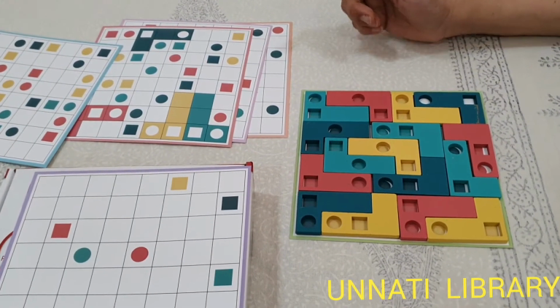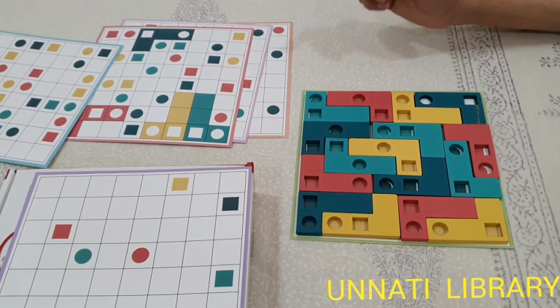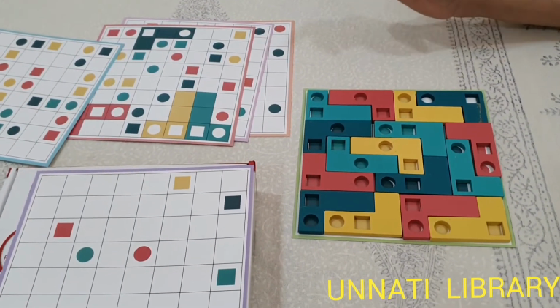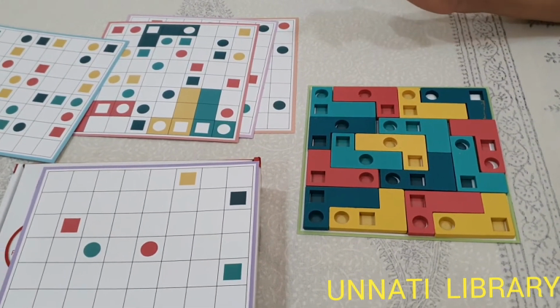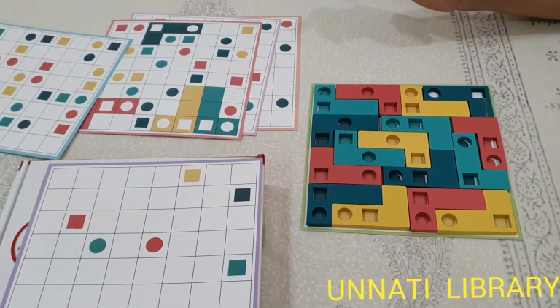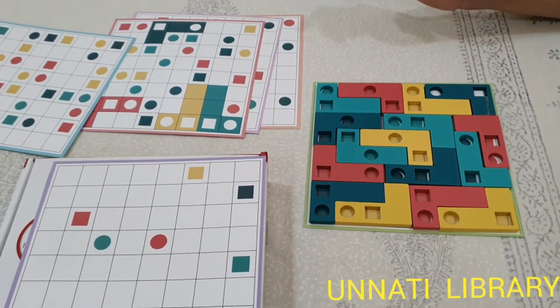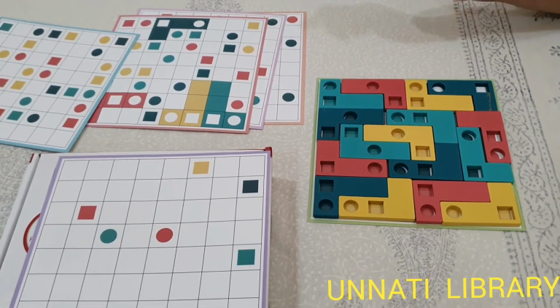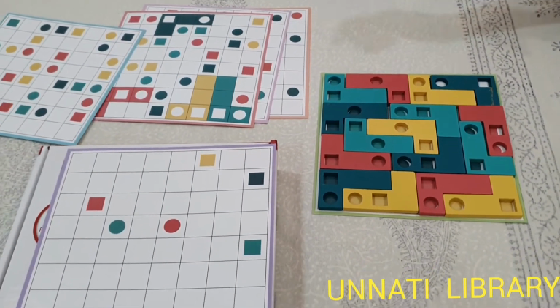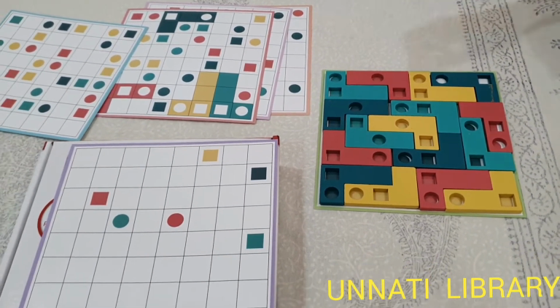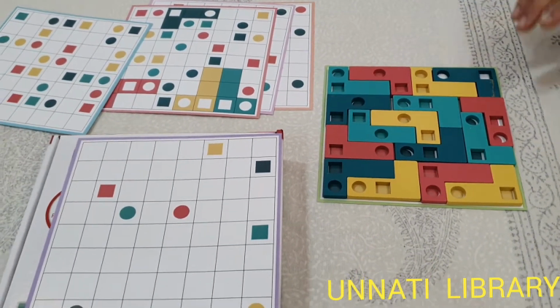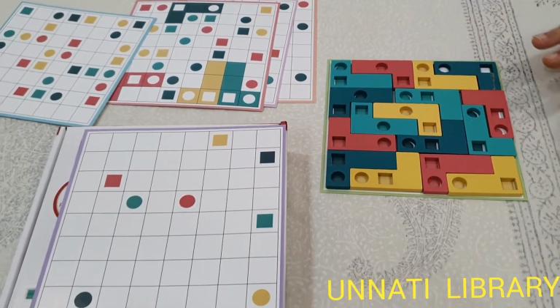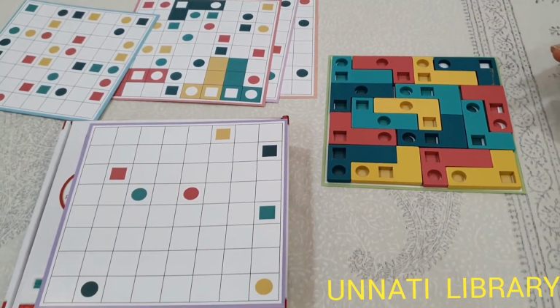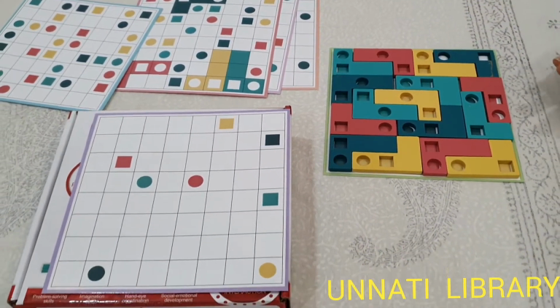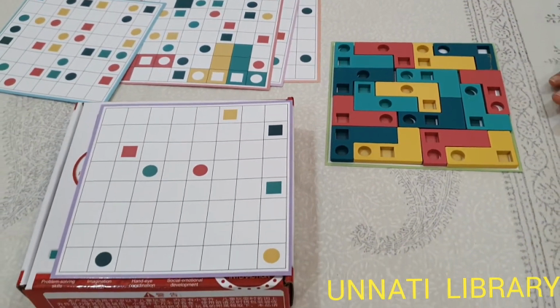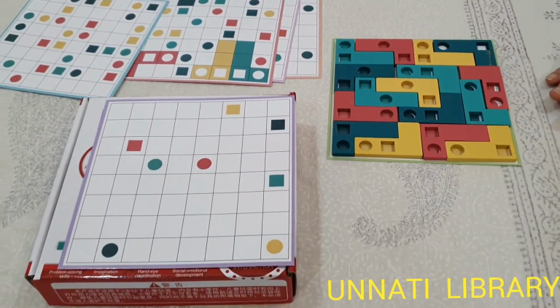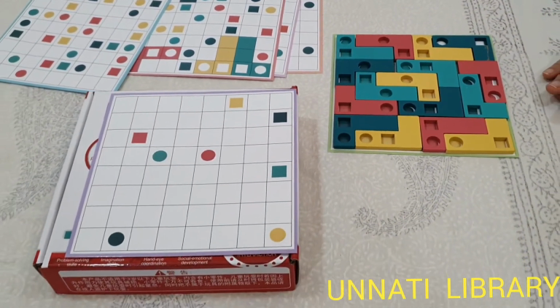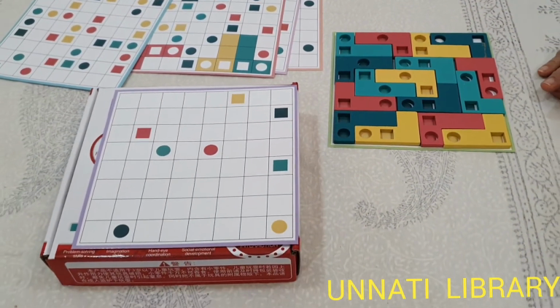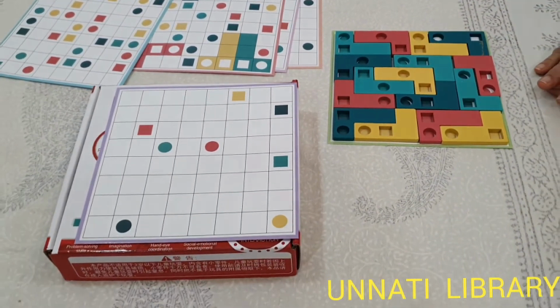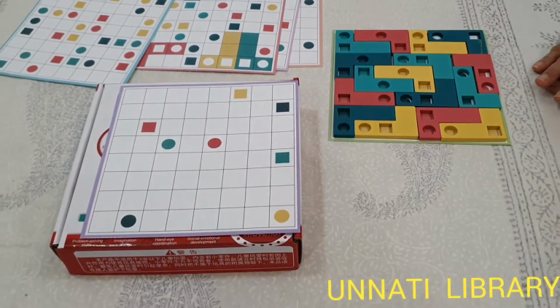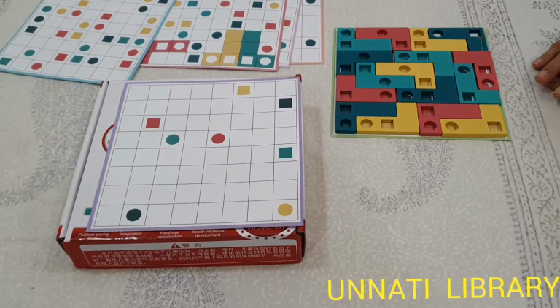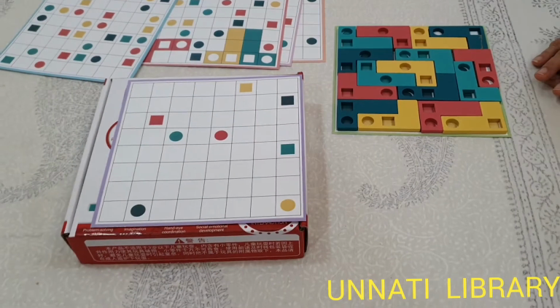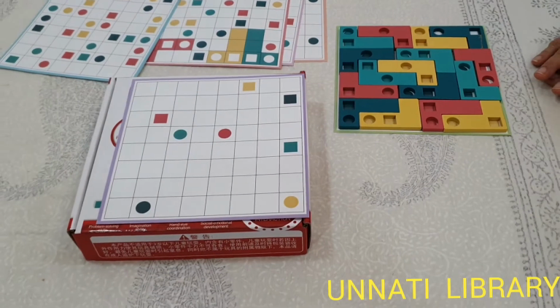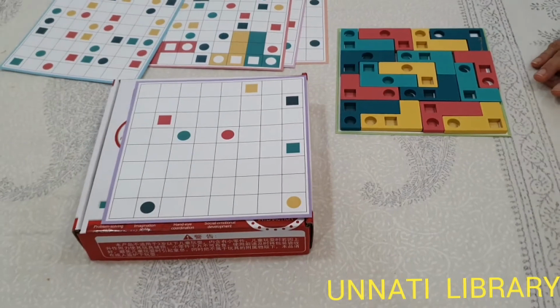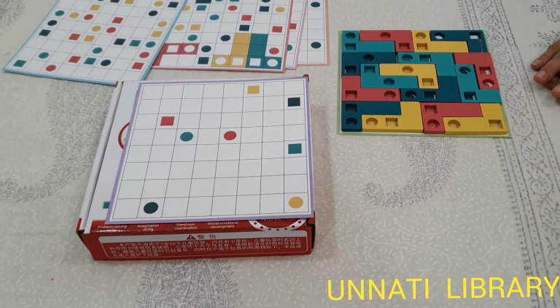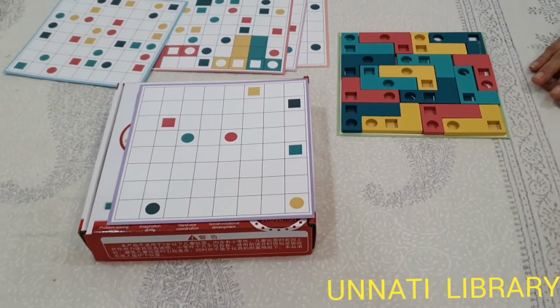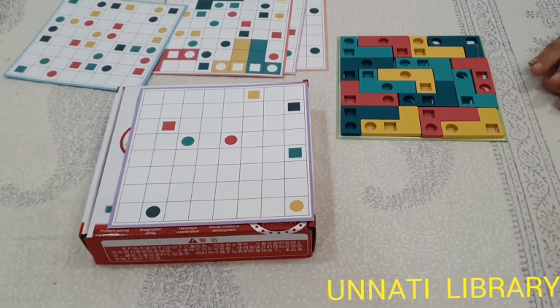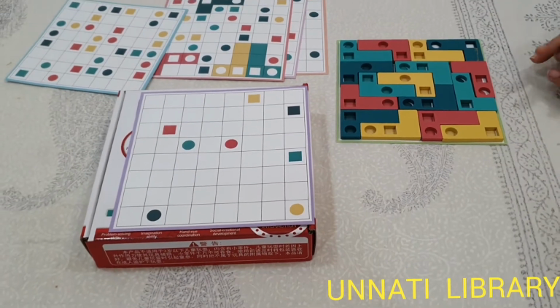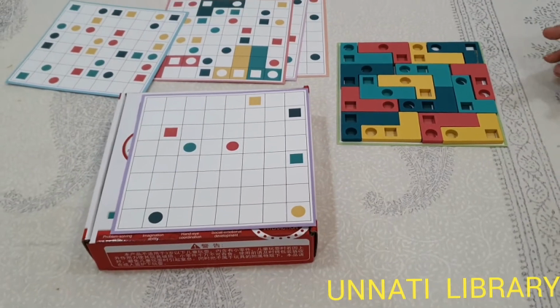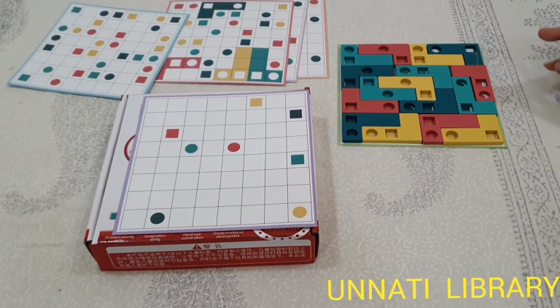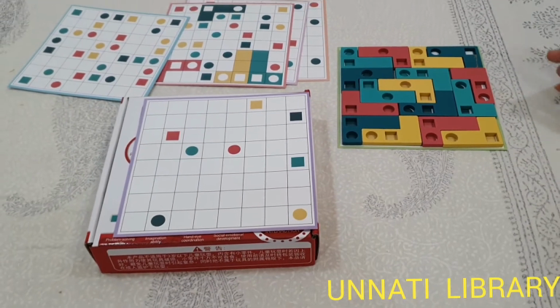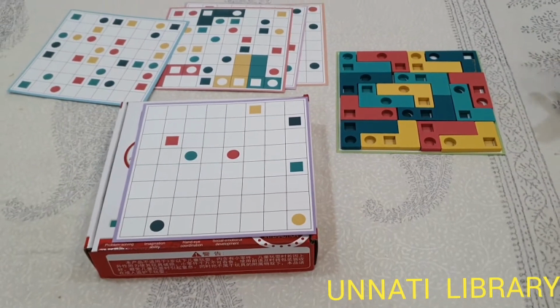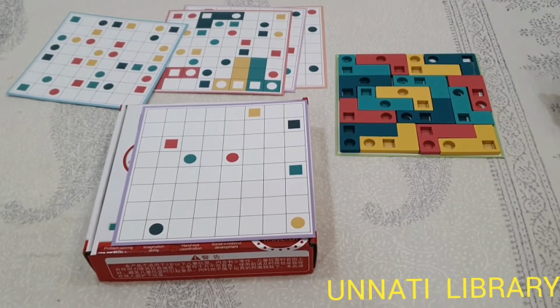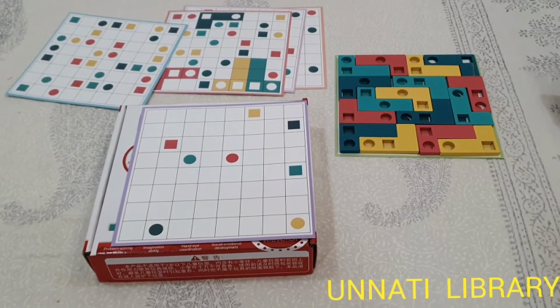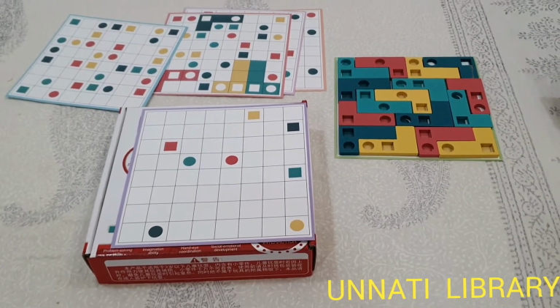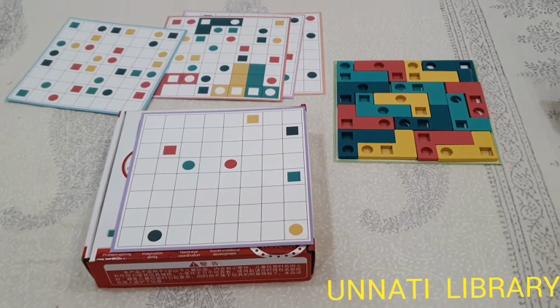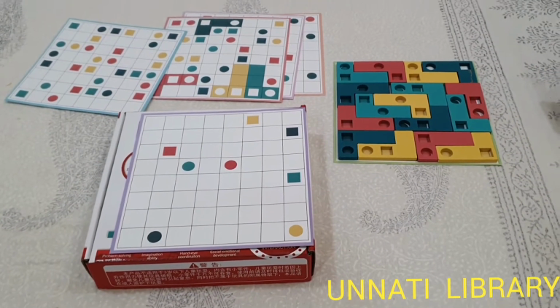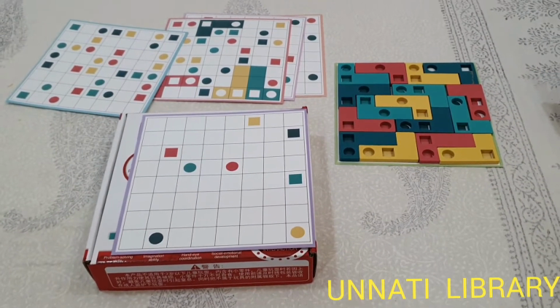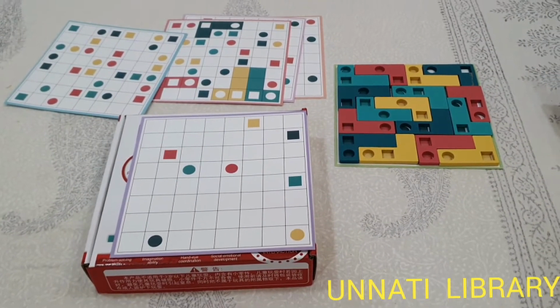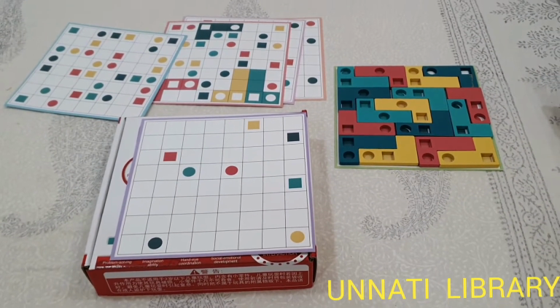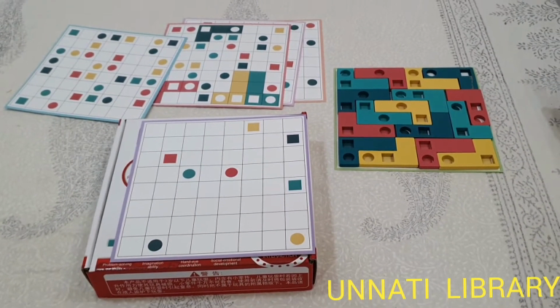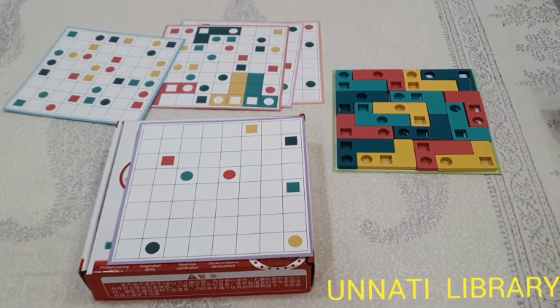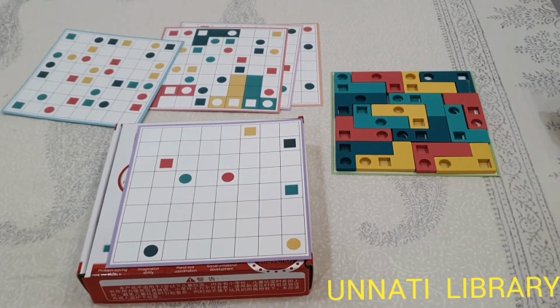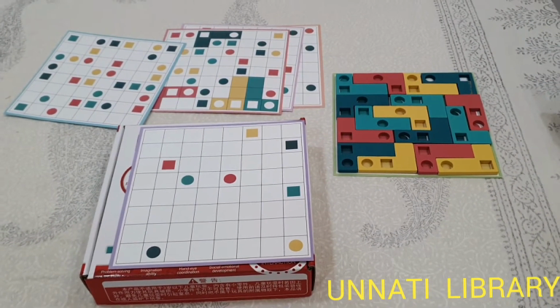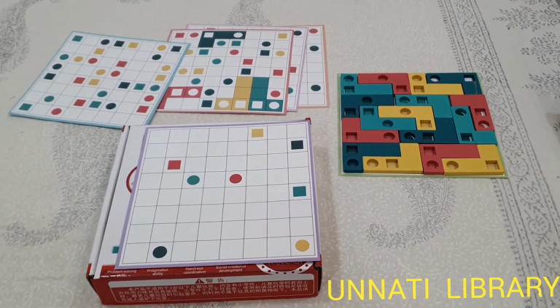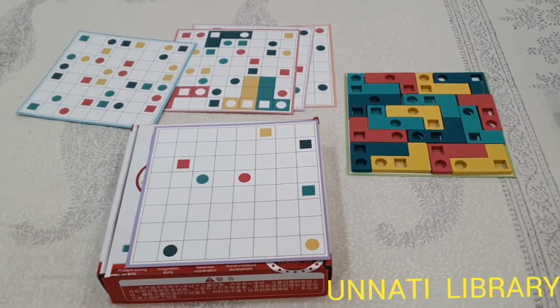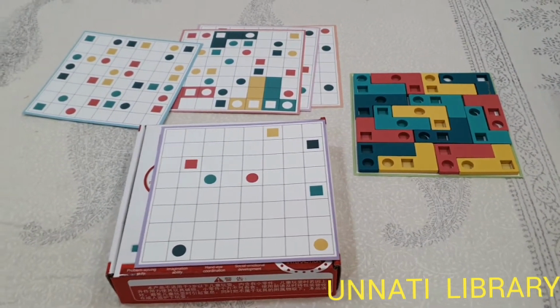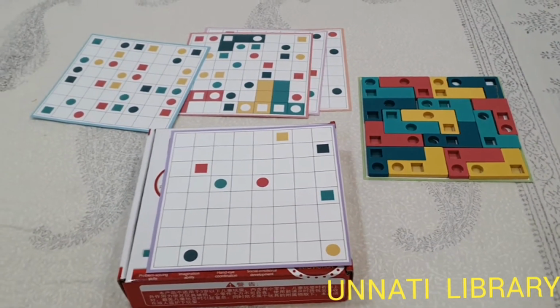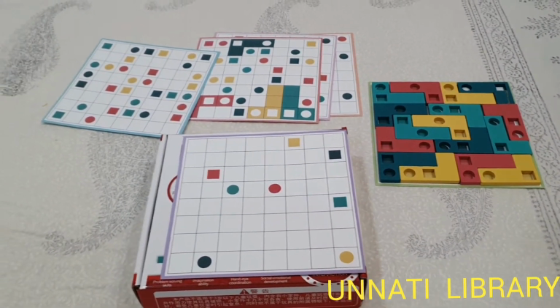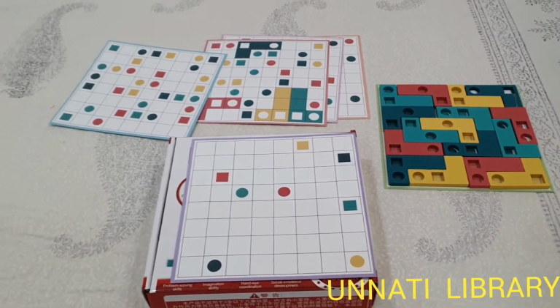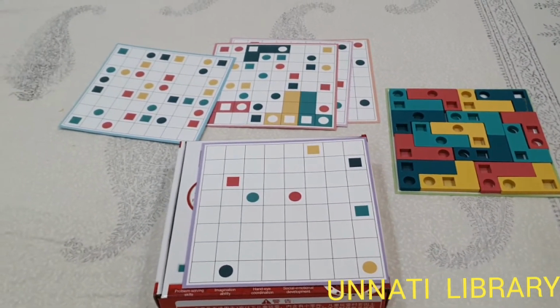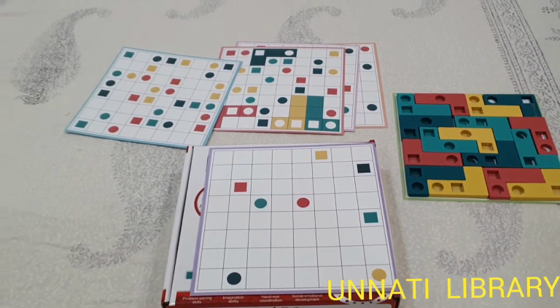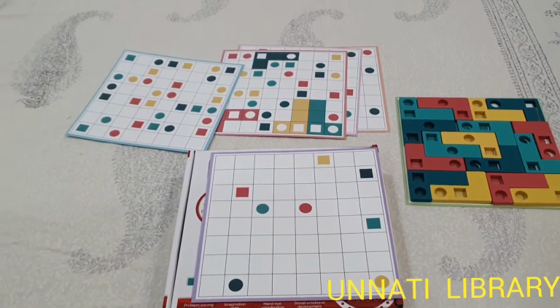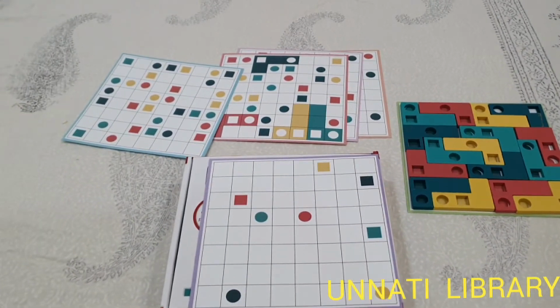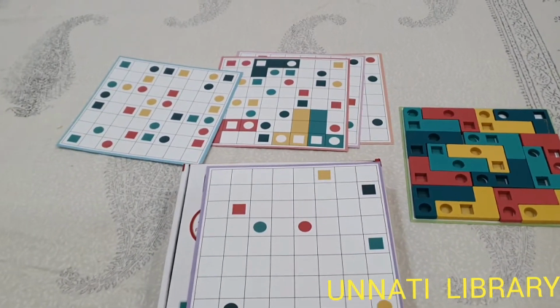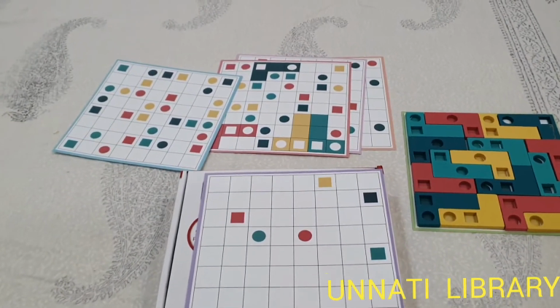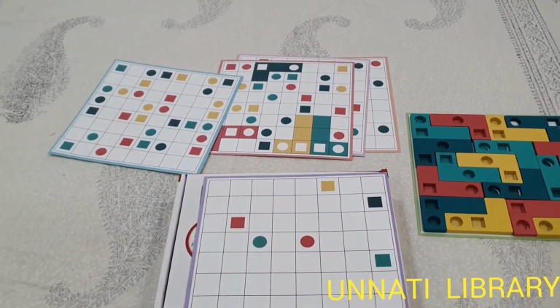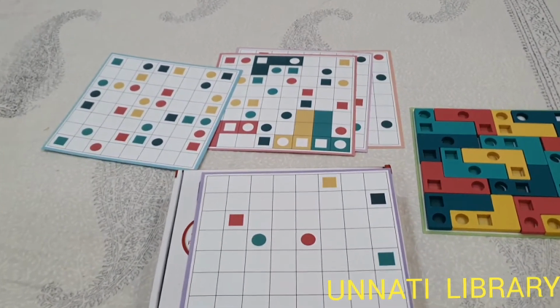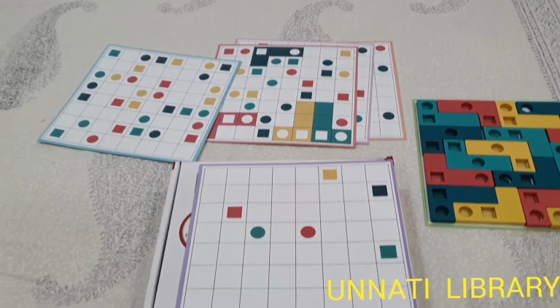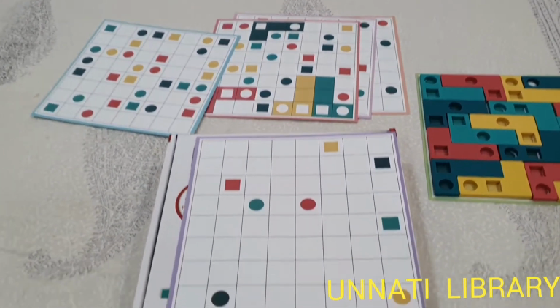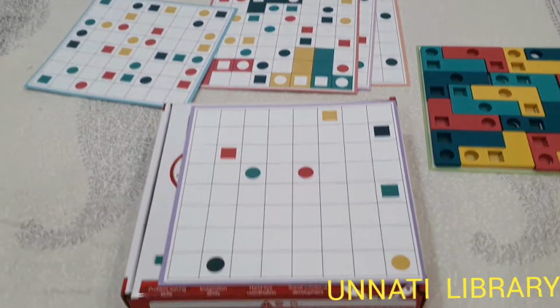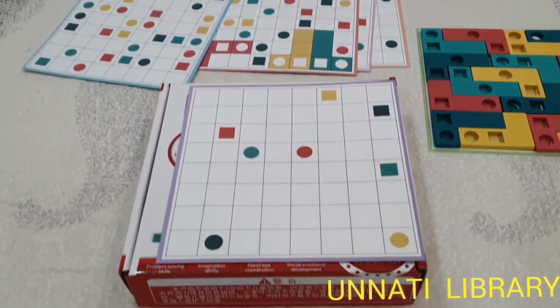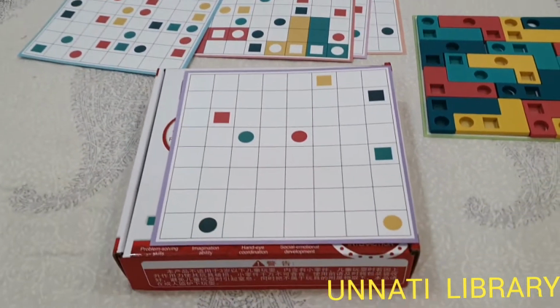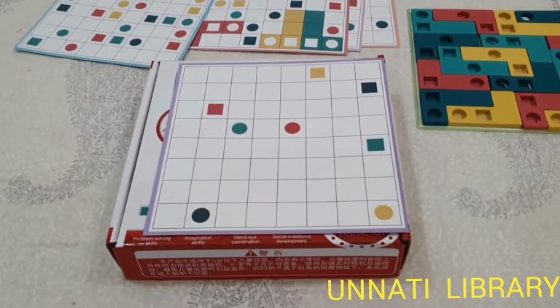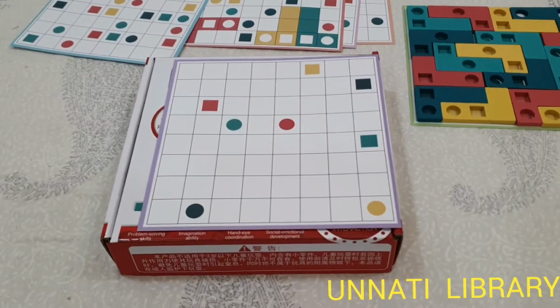It is a very mind-blowing game. We urge you to borrow this game from Unnati Books and Toy Library. Thank you parents.